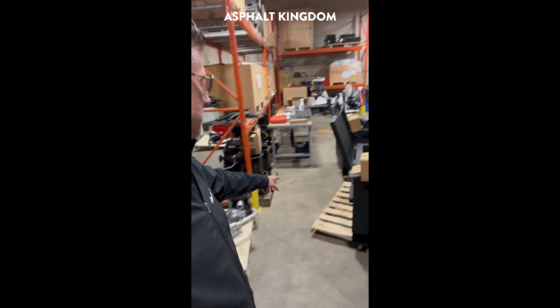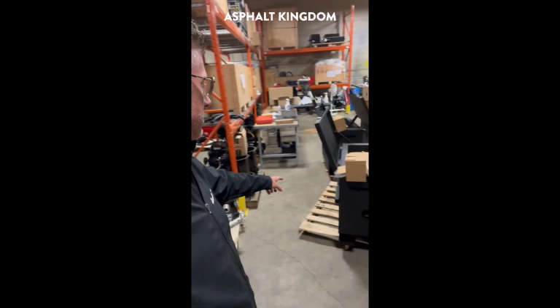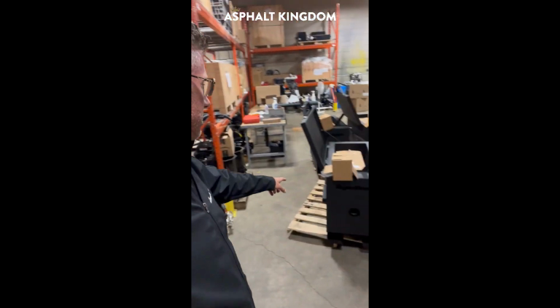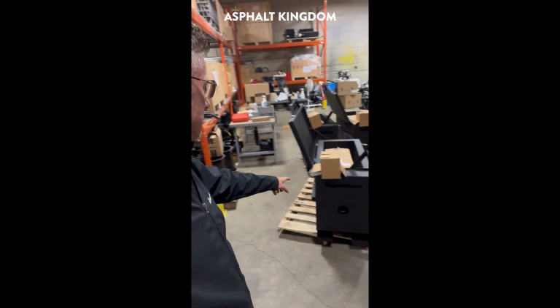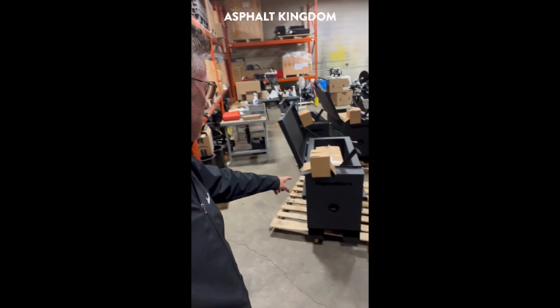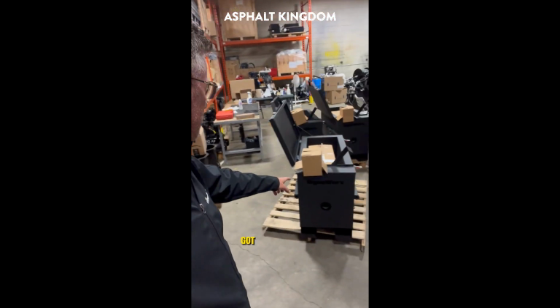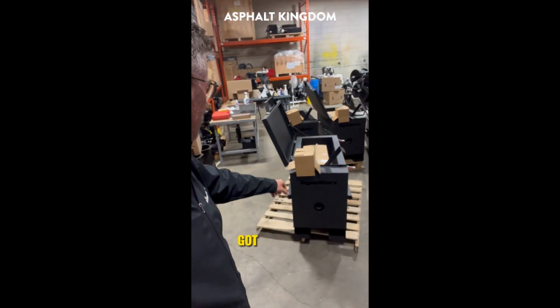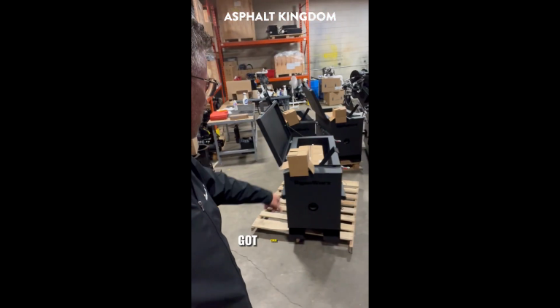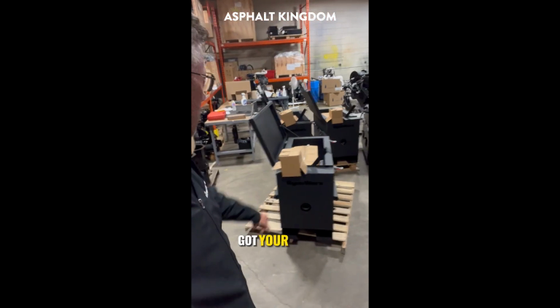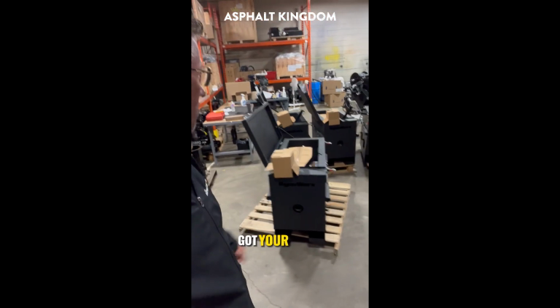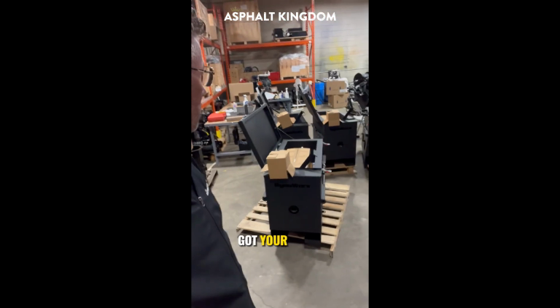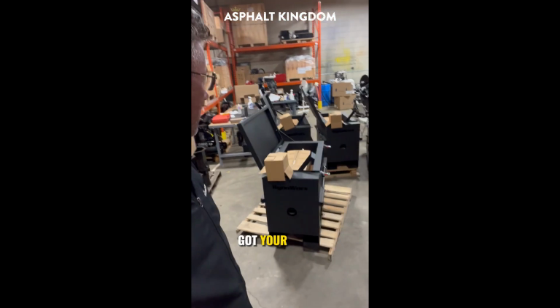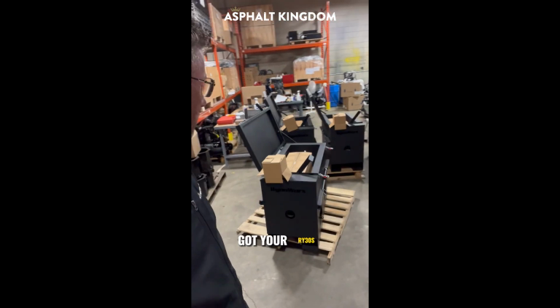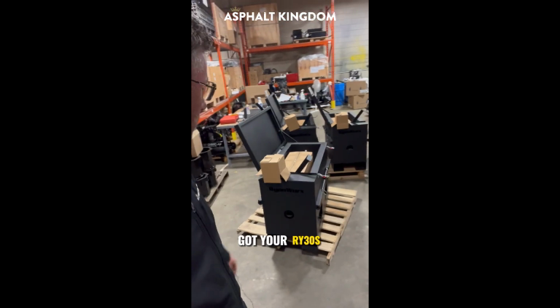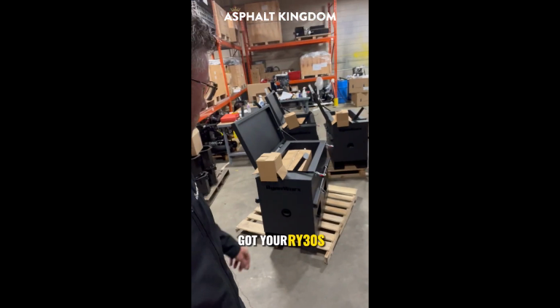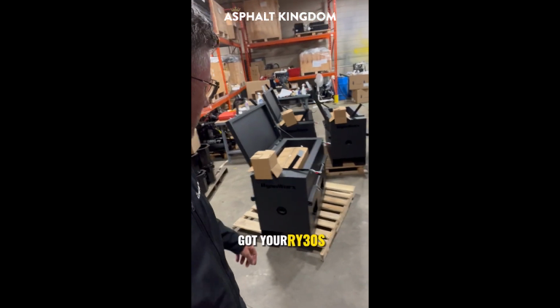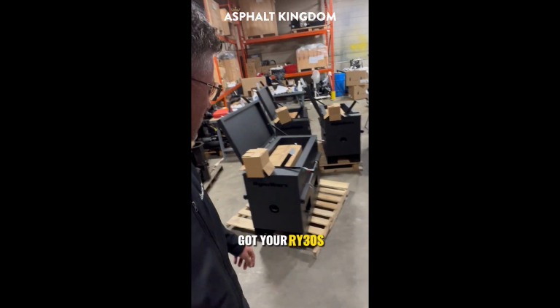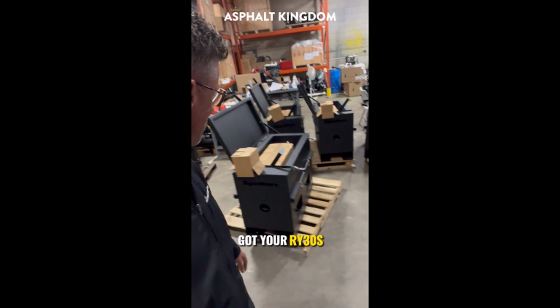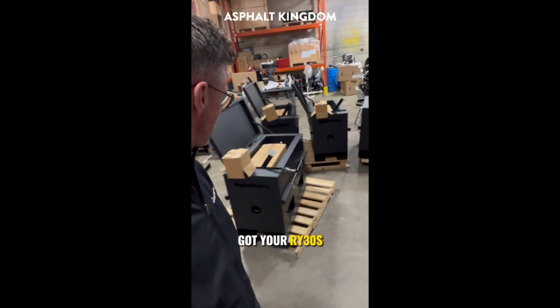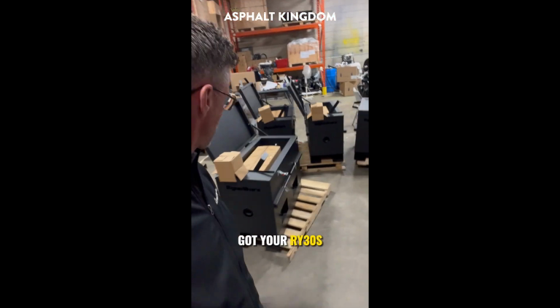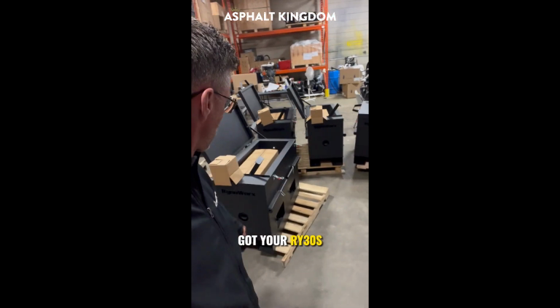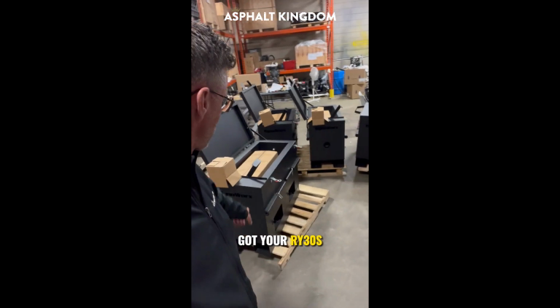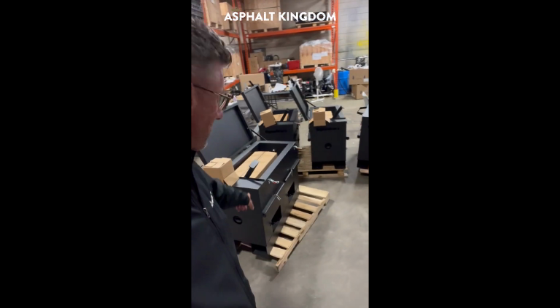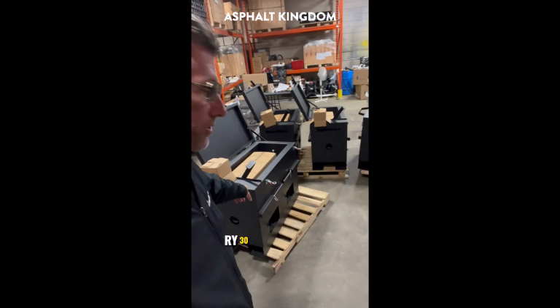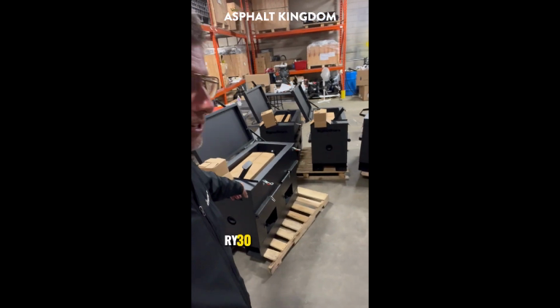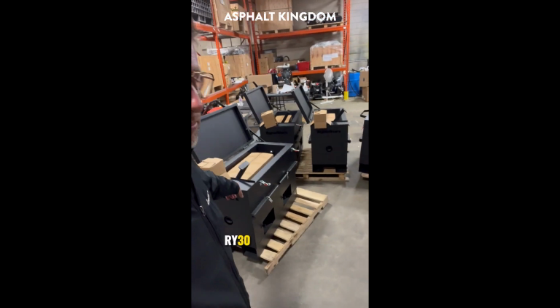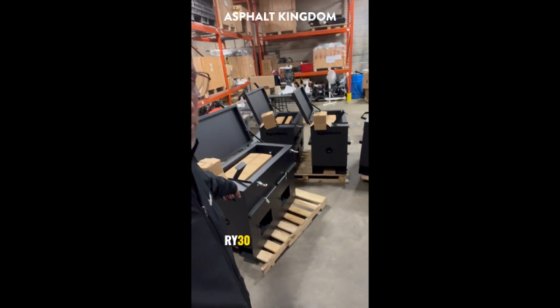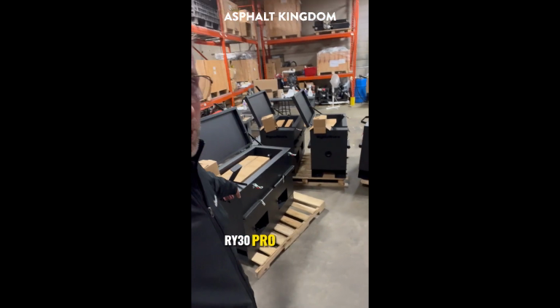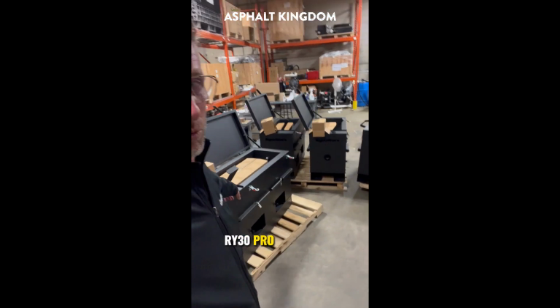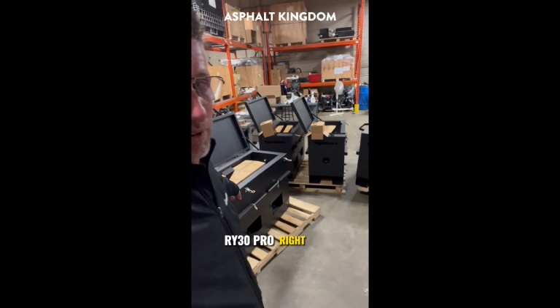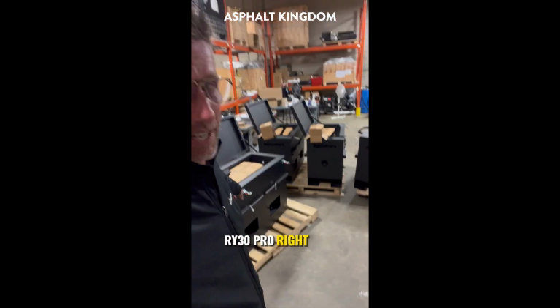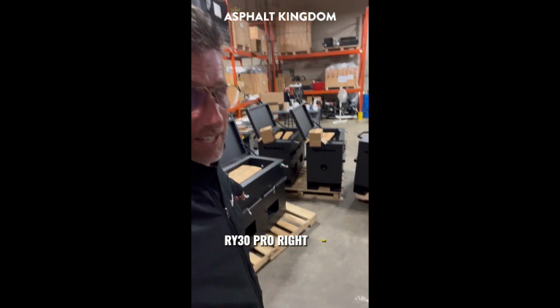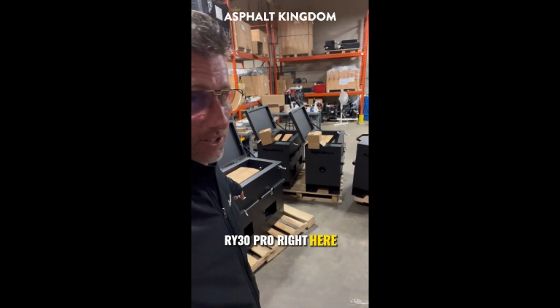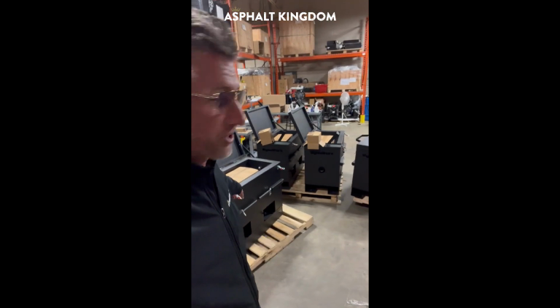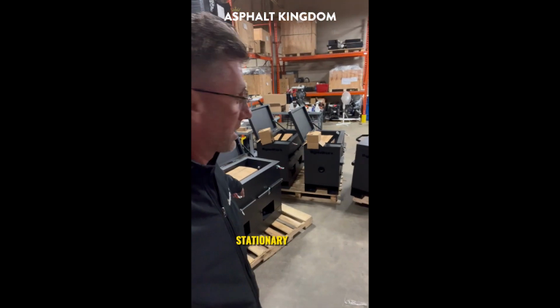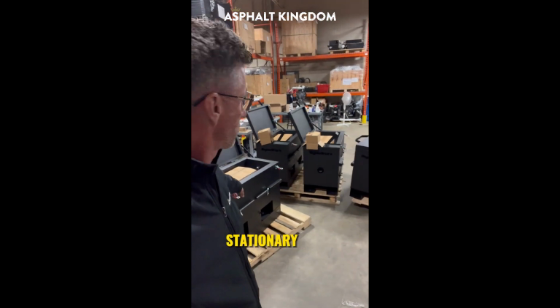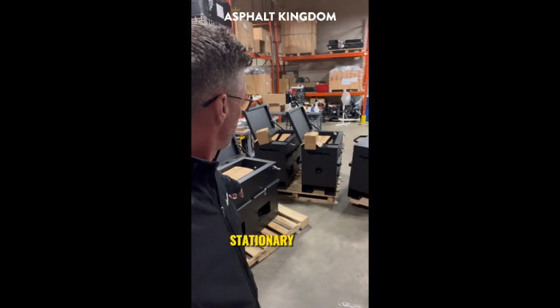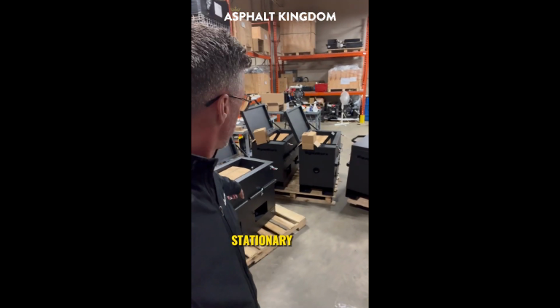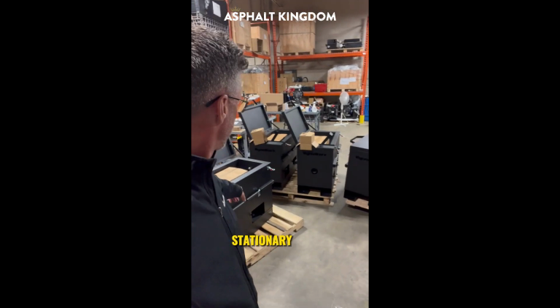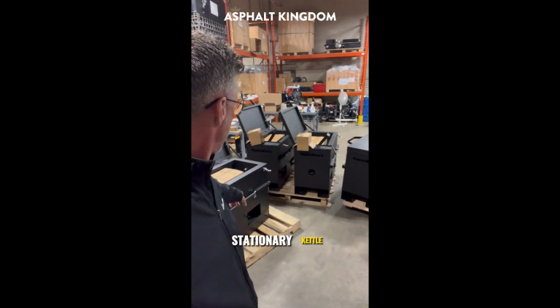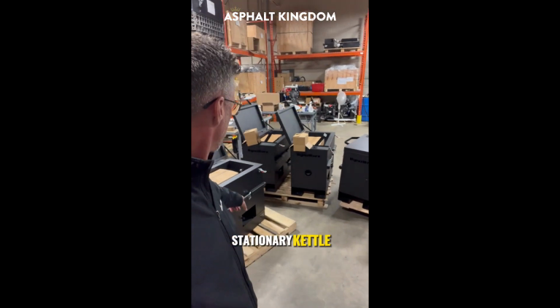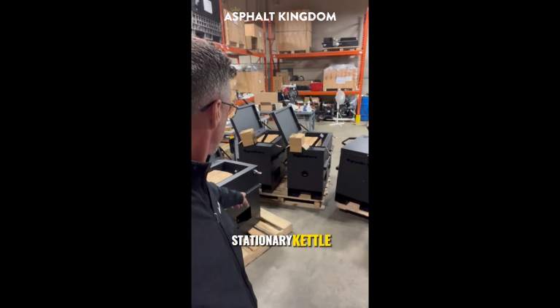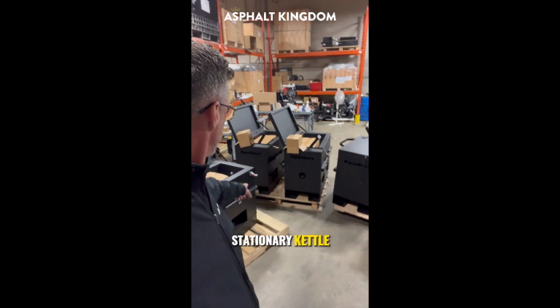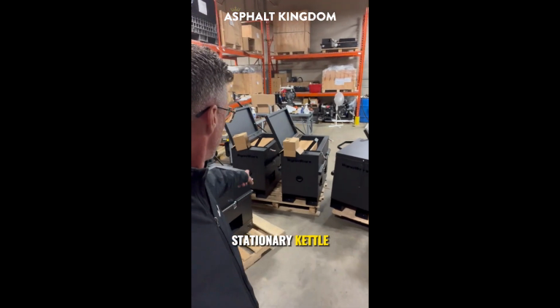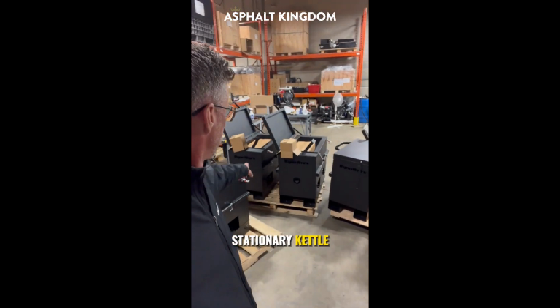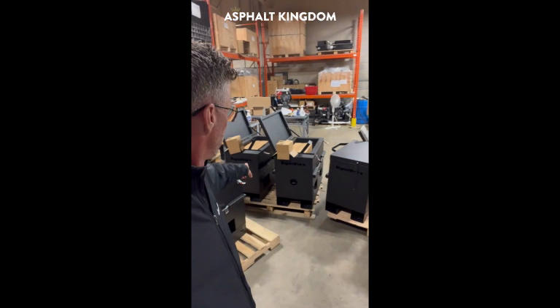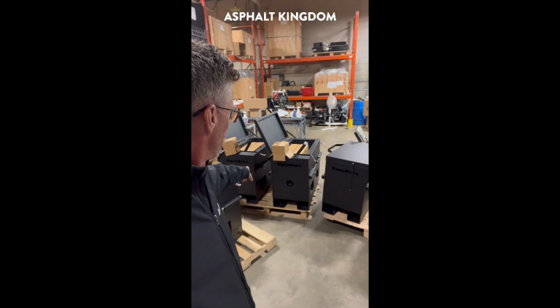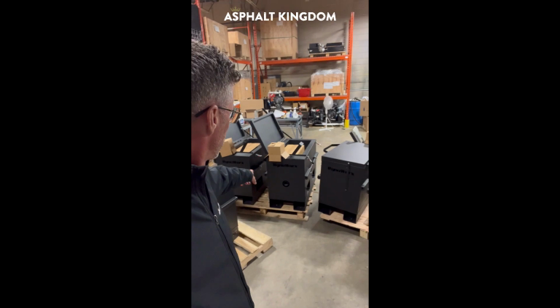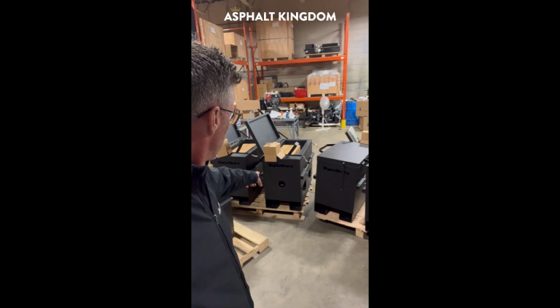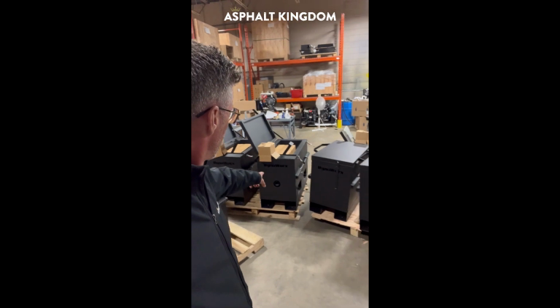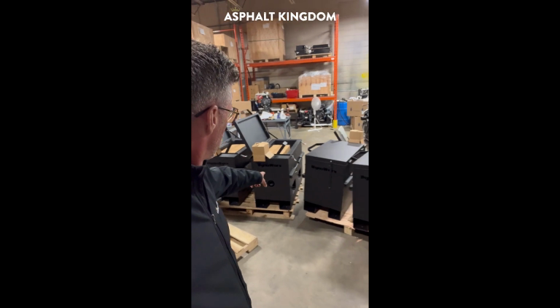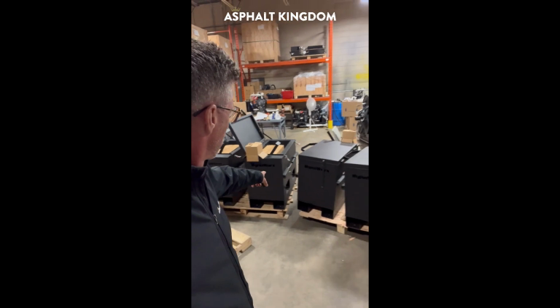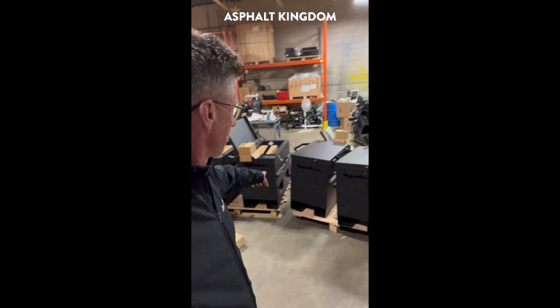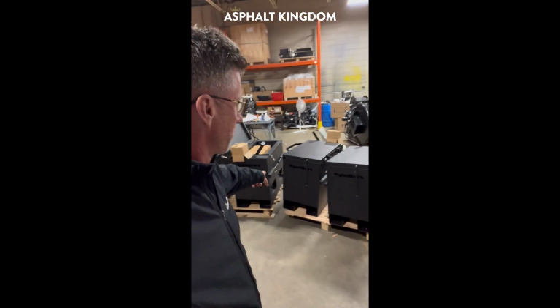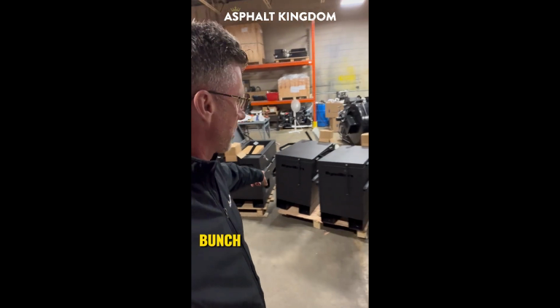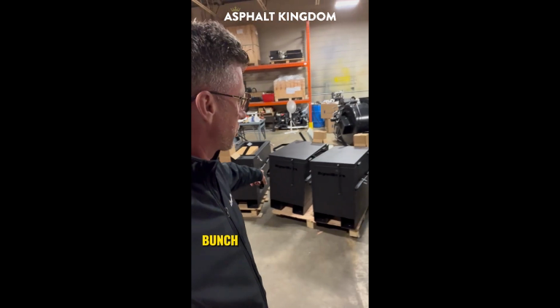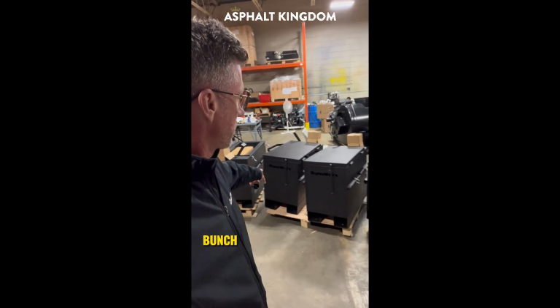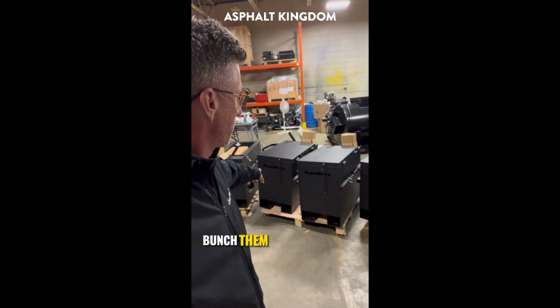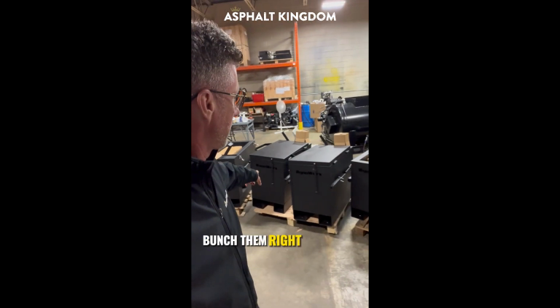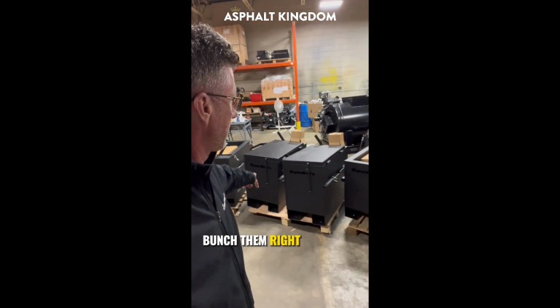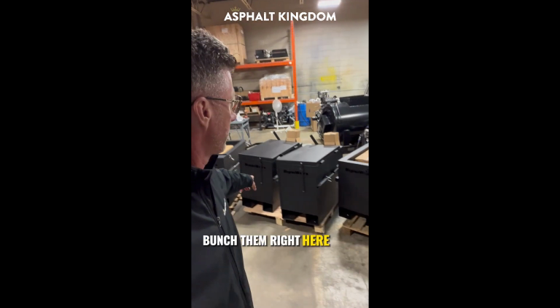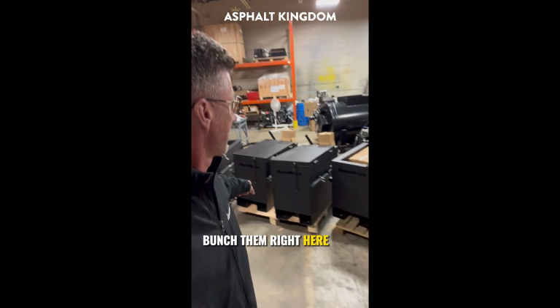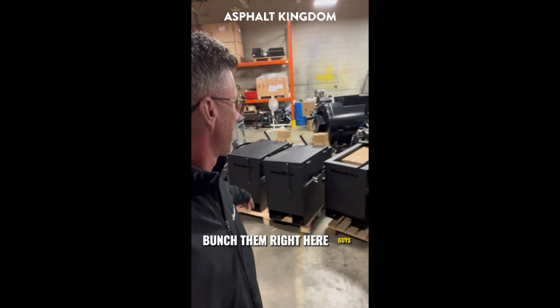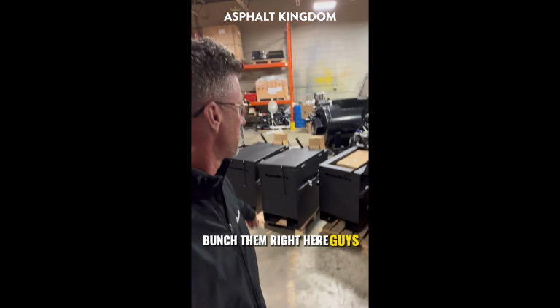You've got your RY30s, RY30 Pro right here, stationary kettle. A bunch of them right here.